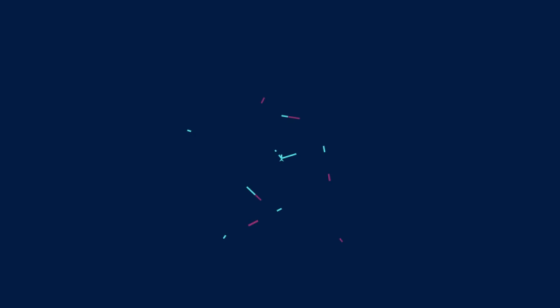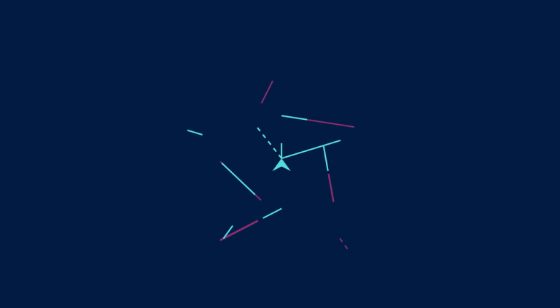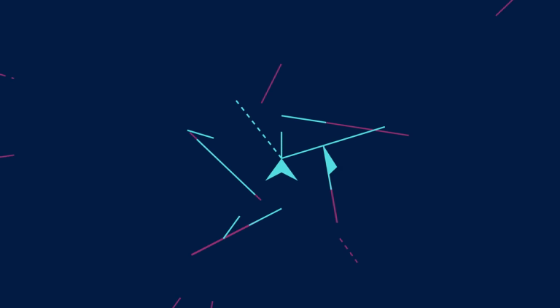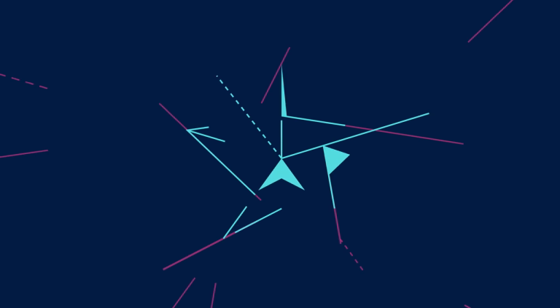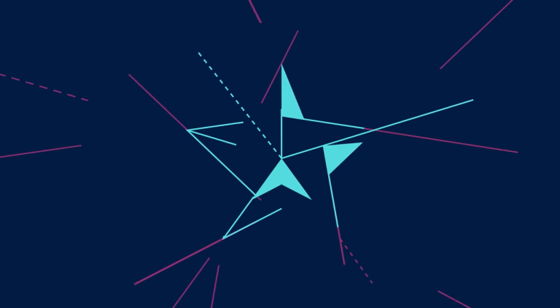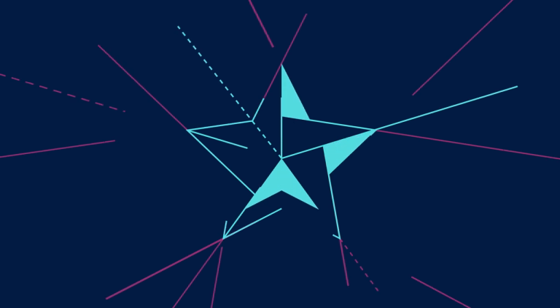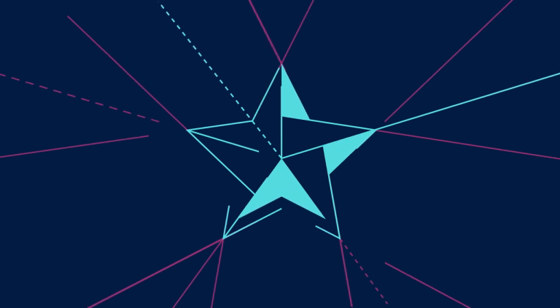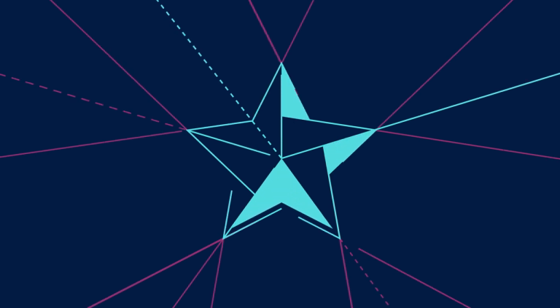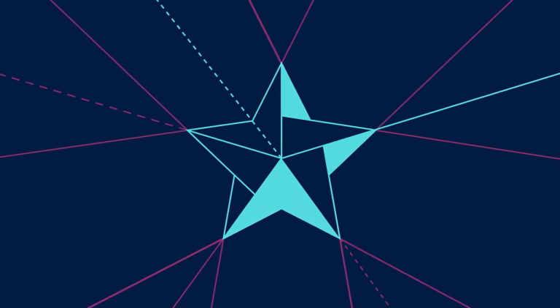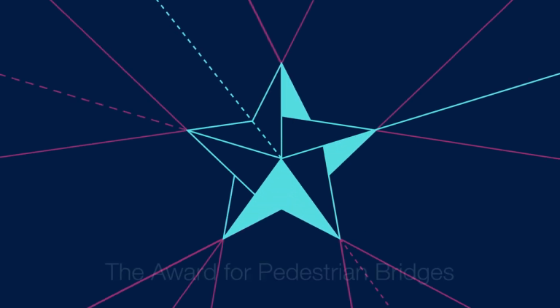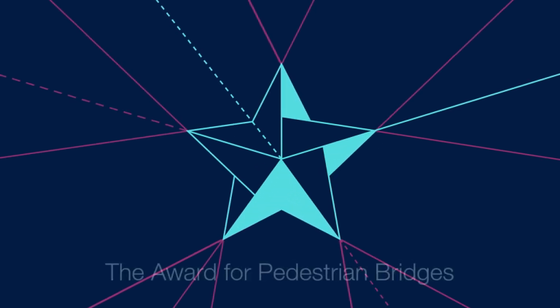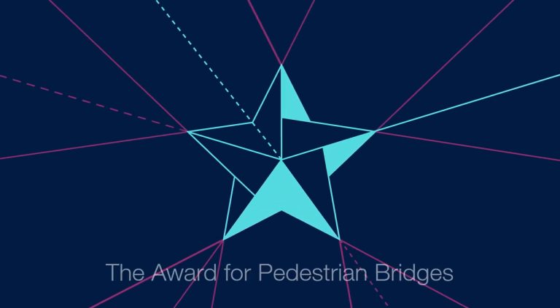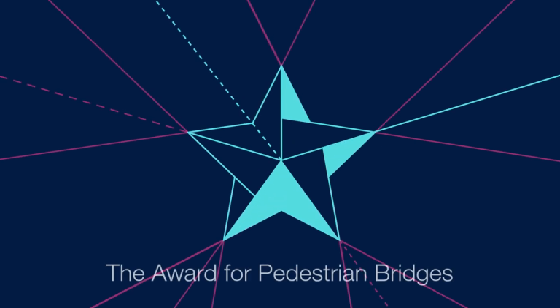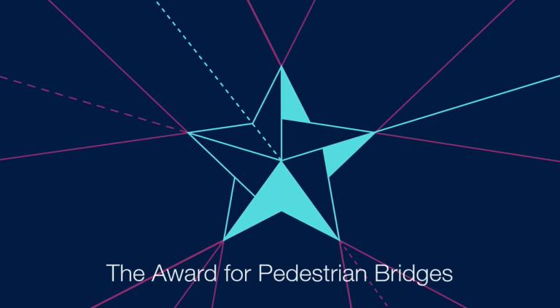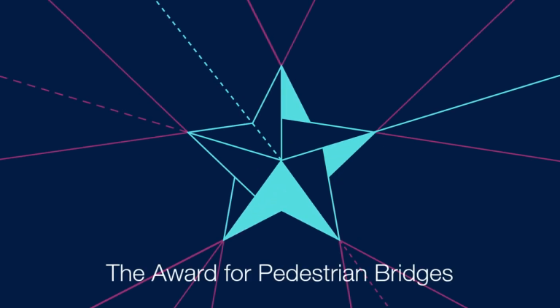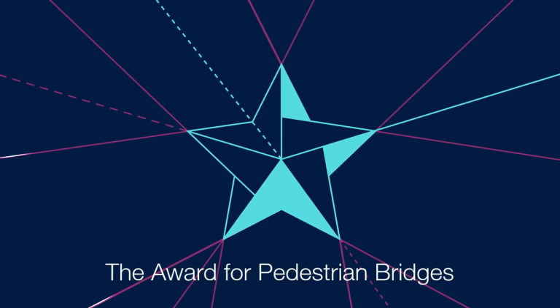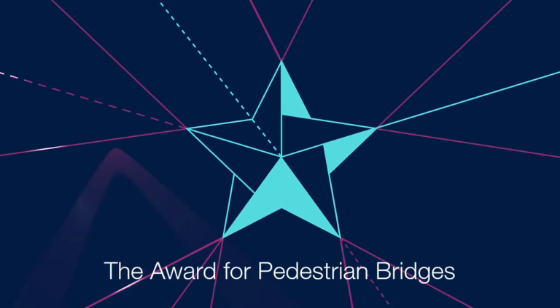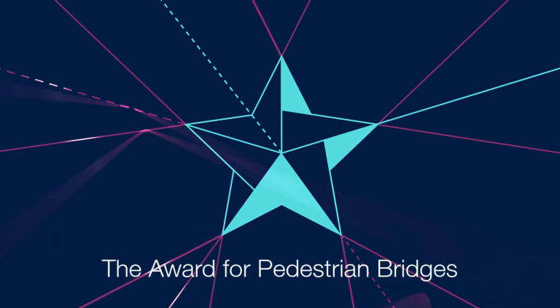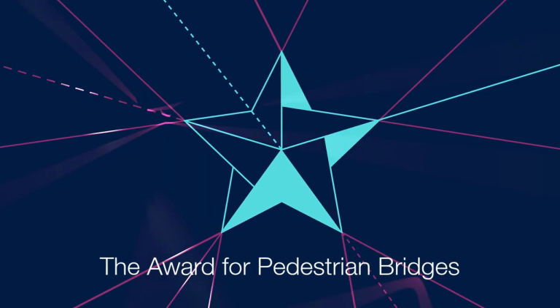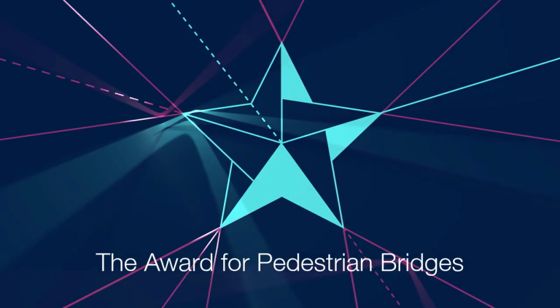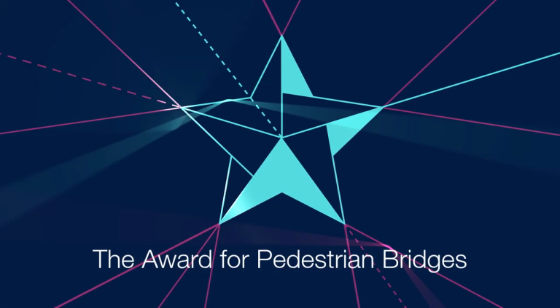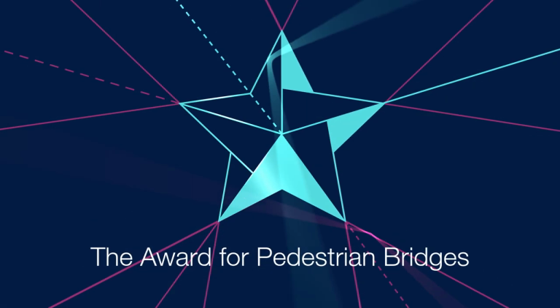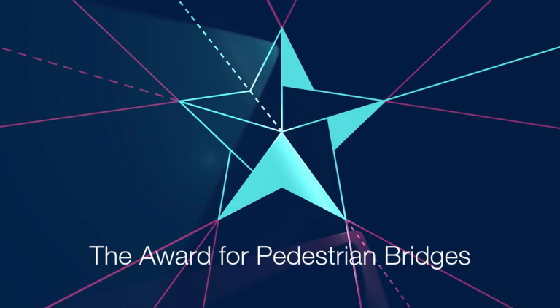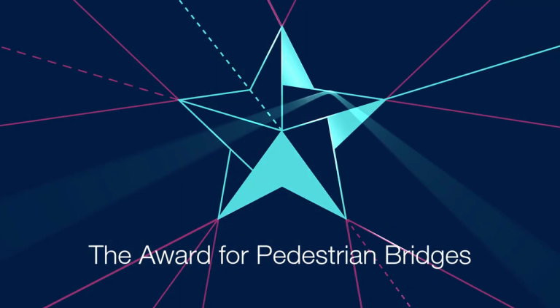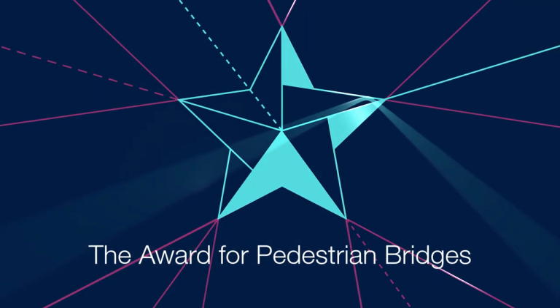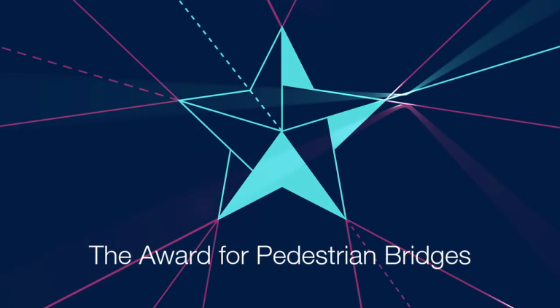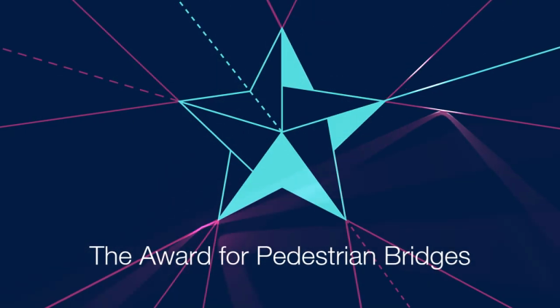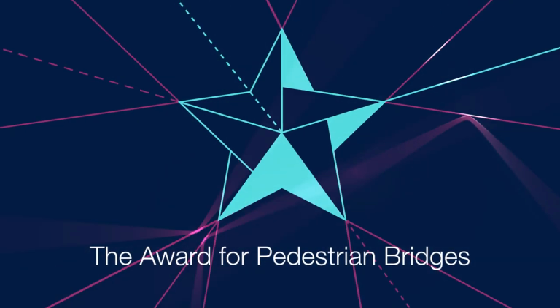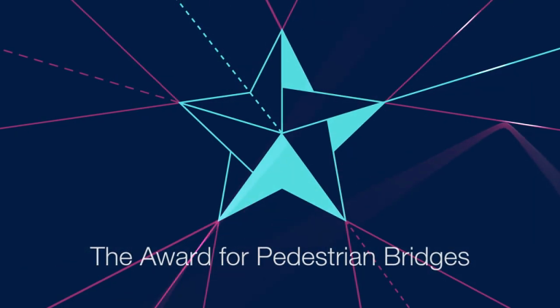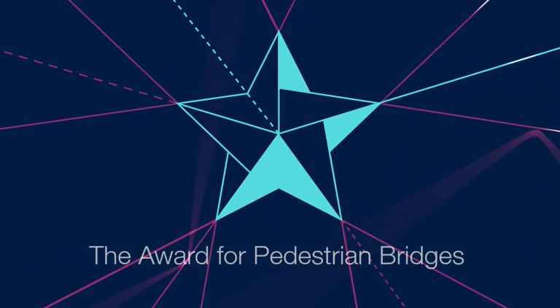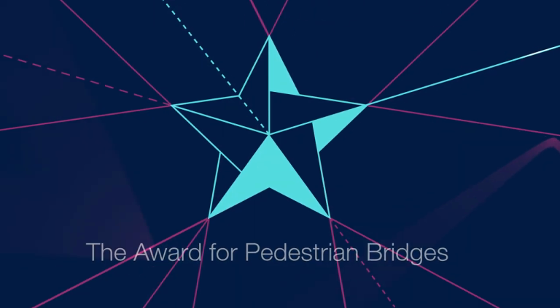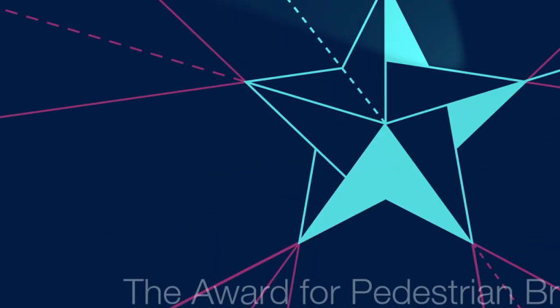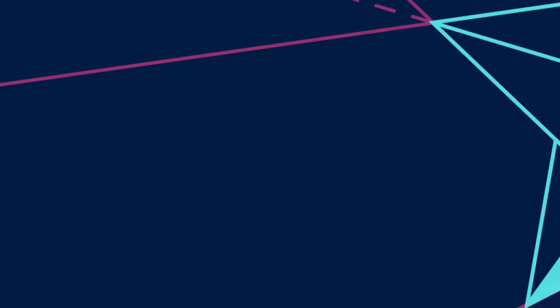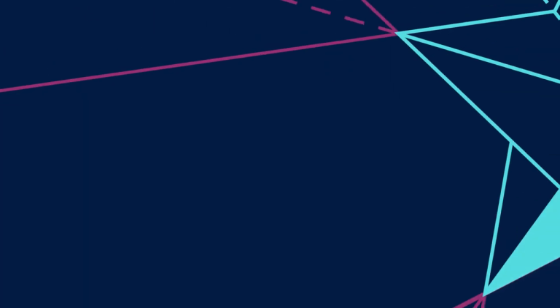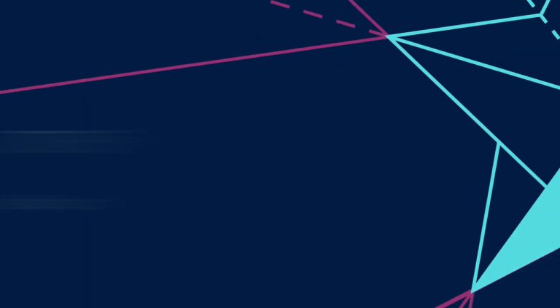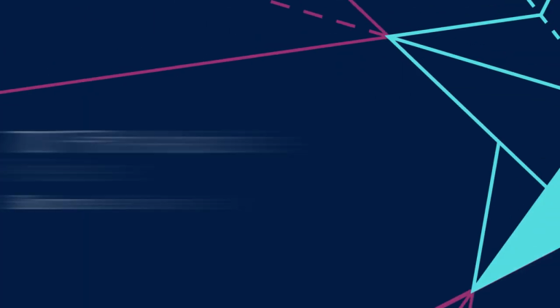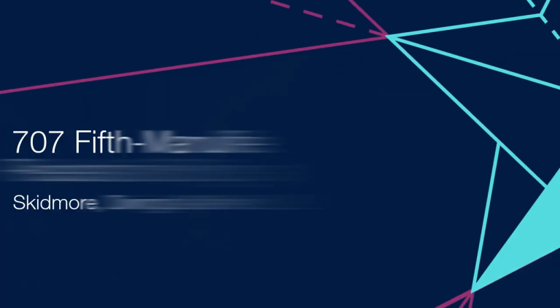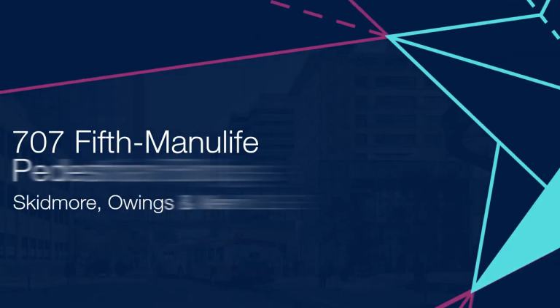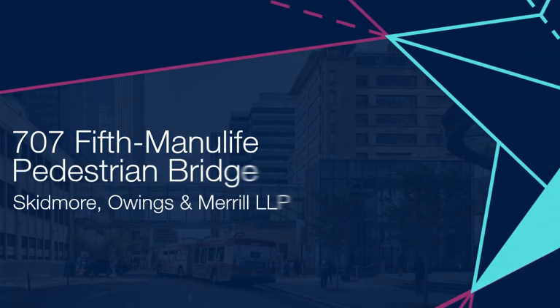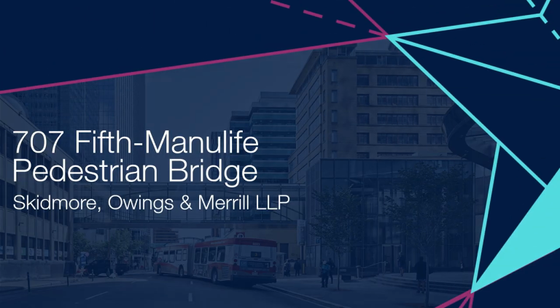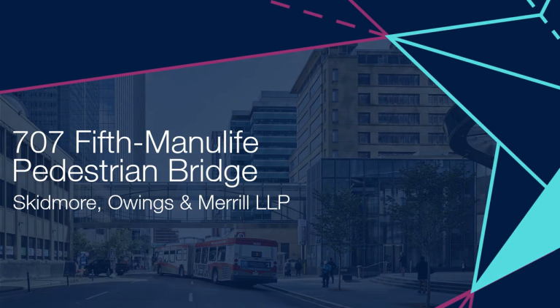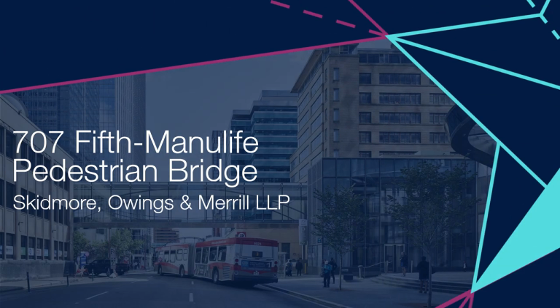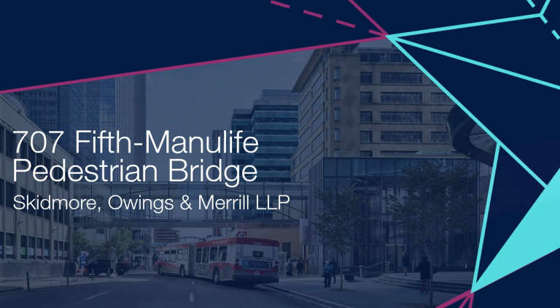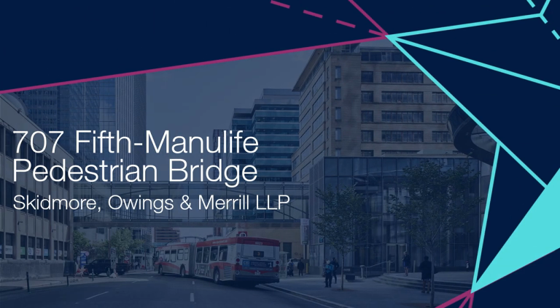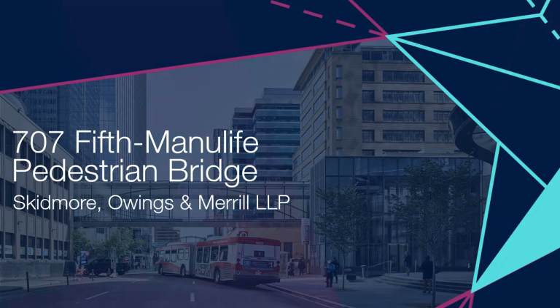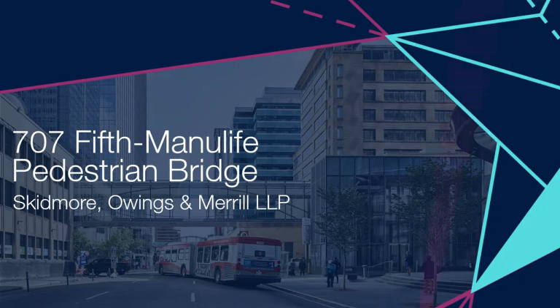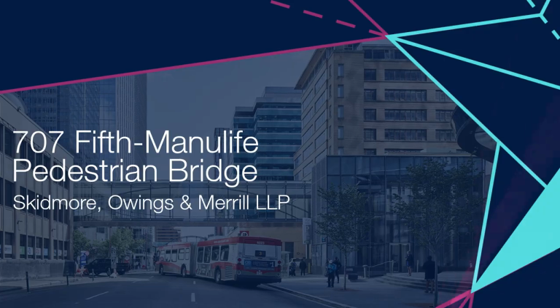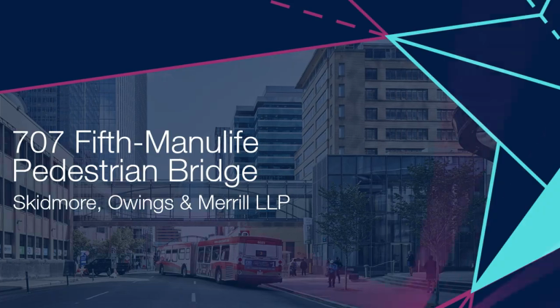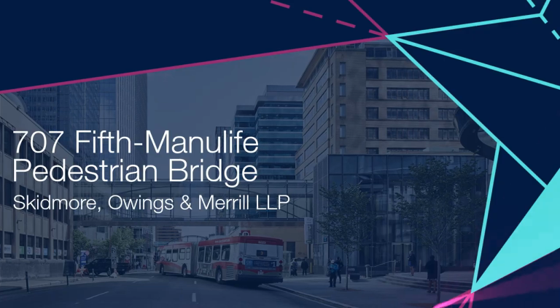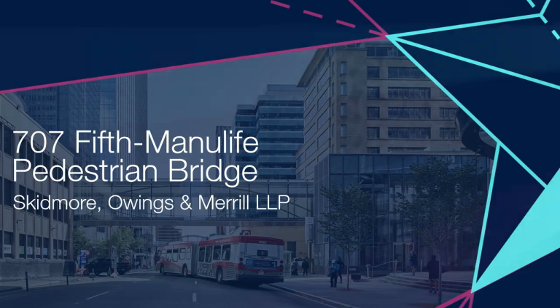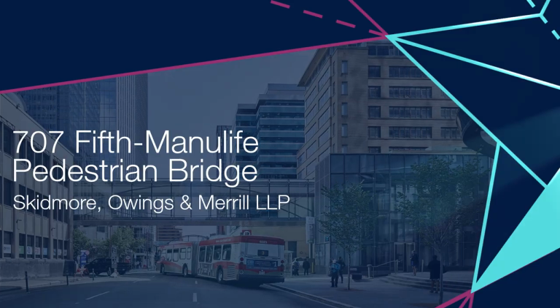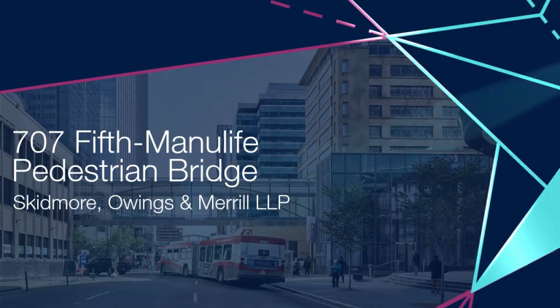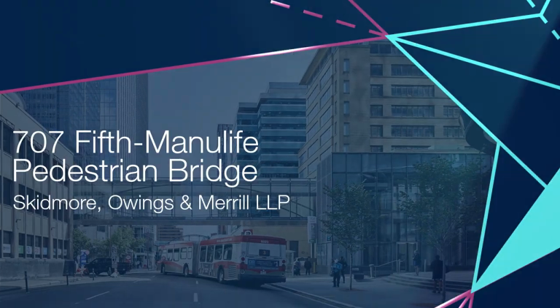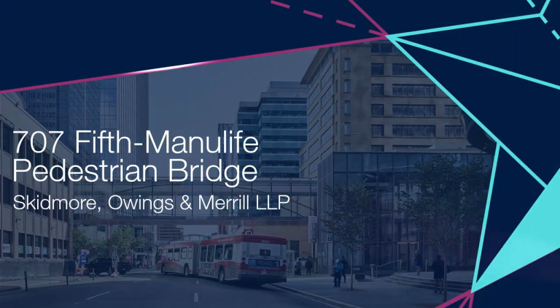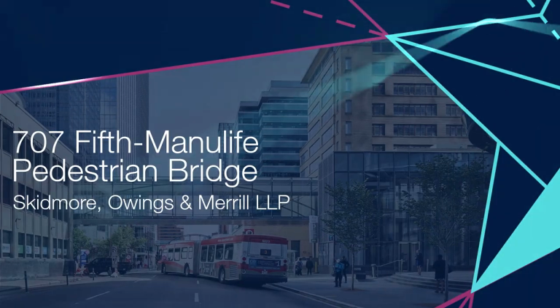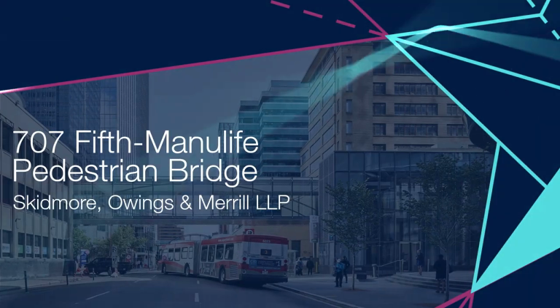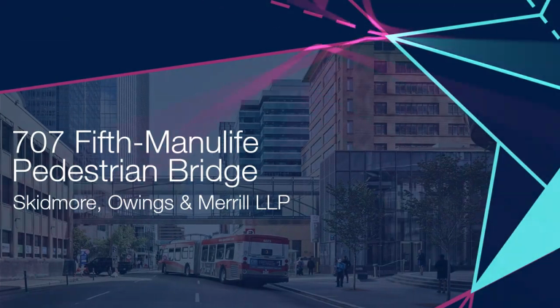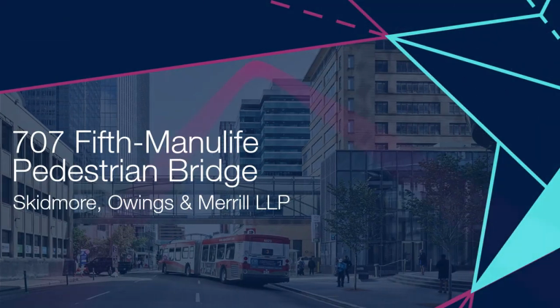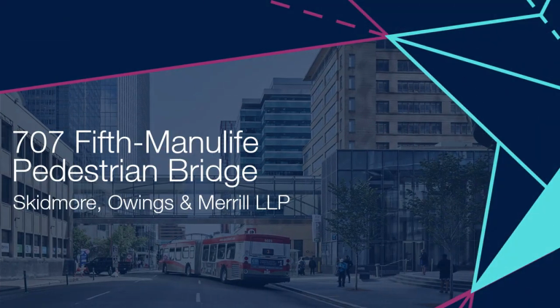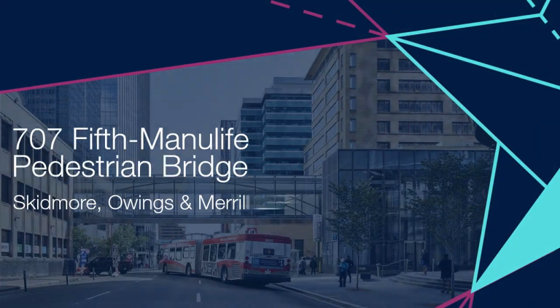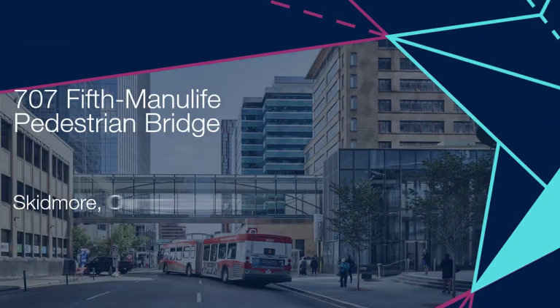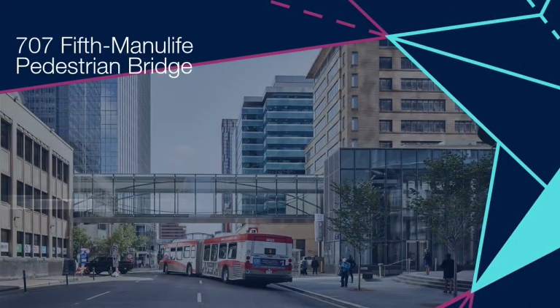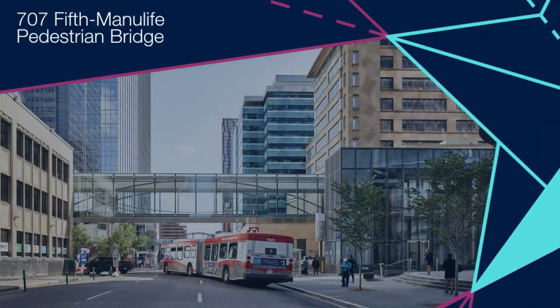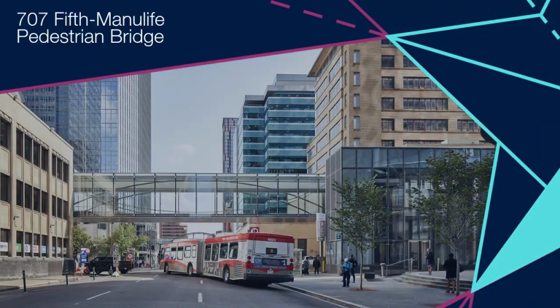The Award for Pedestrian Bridges. 707 Fifth Manulife Pedestrian Bridge.